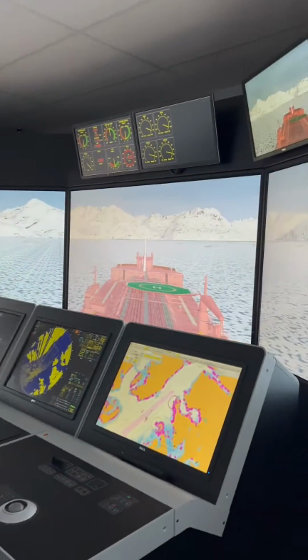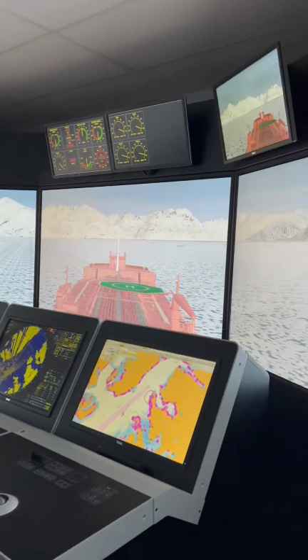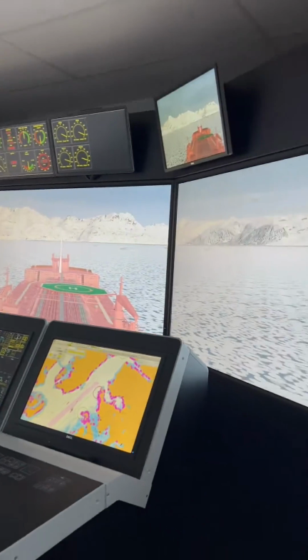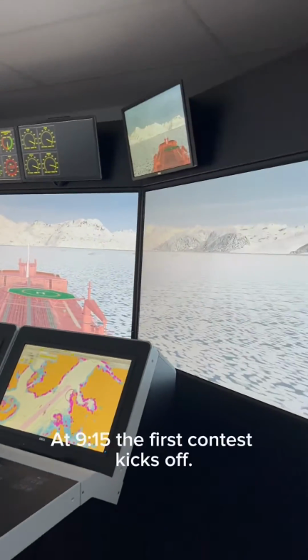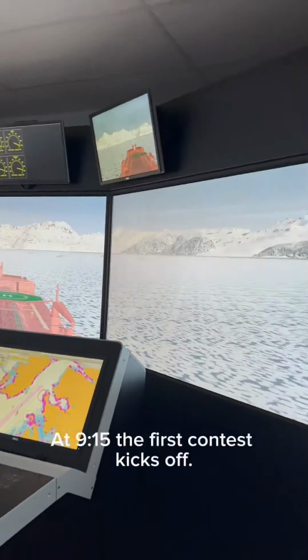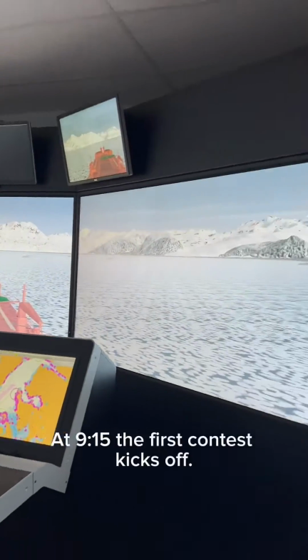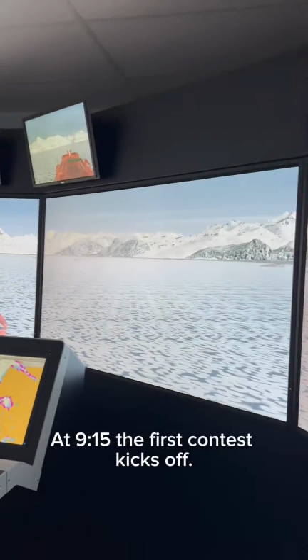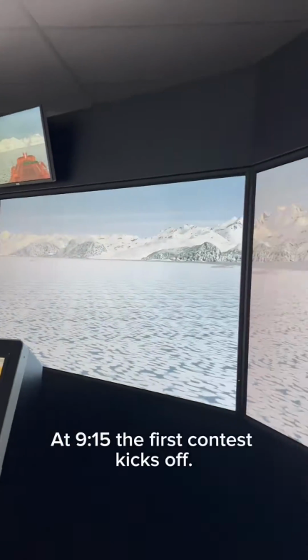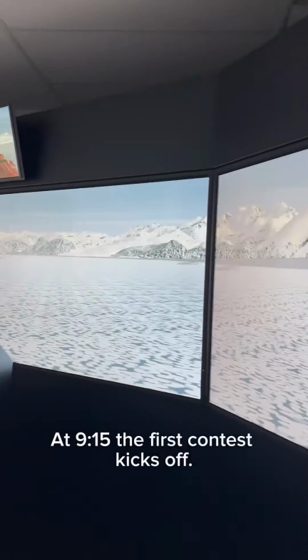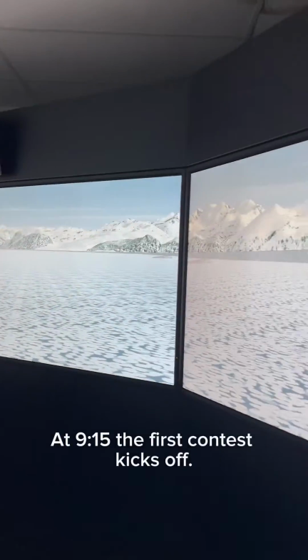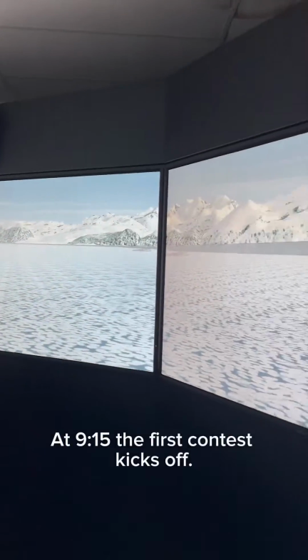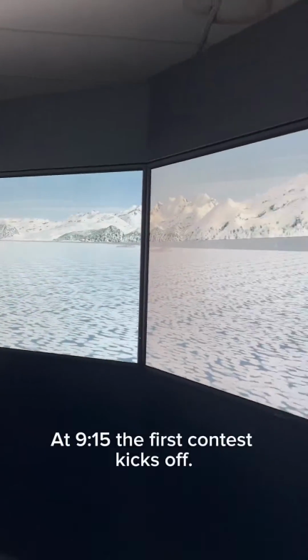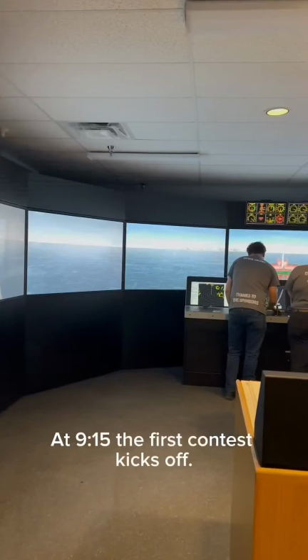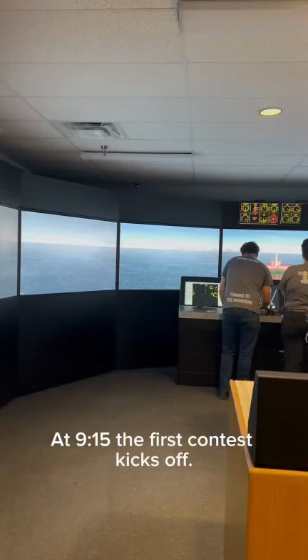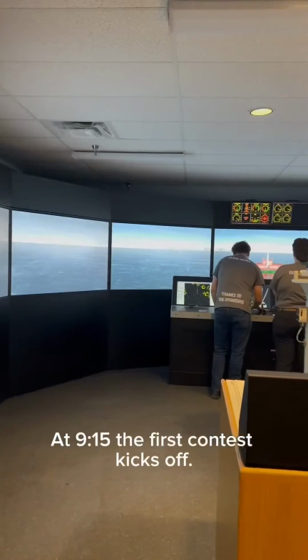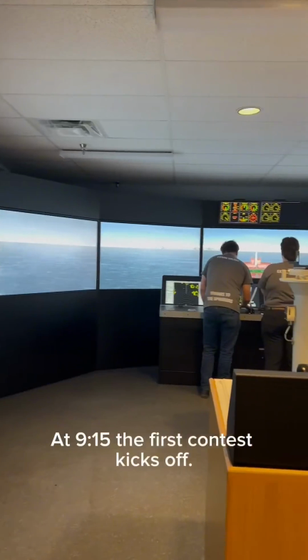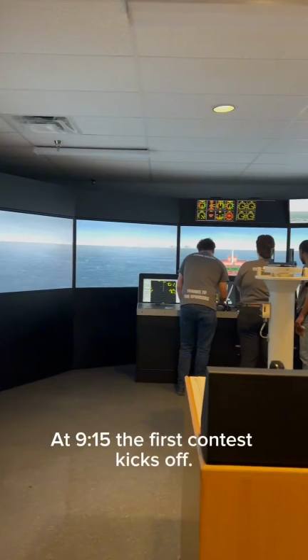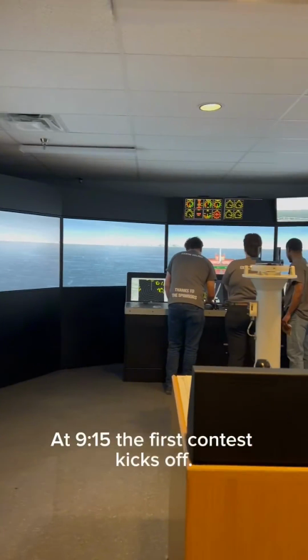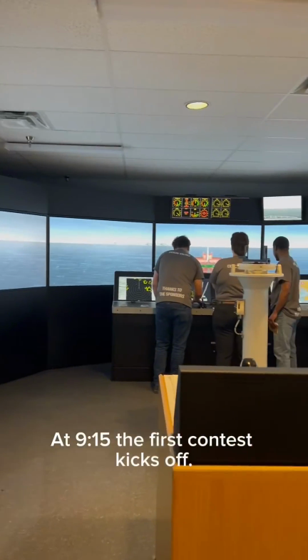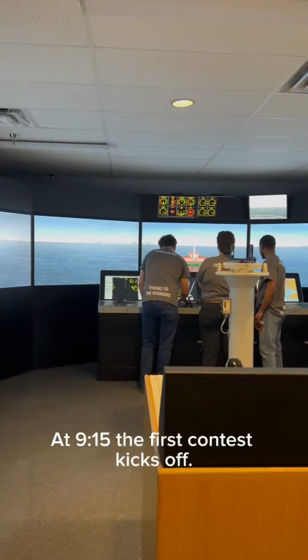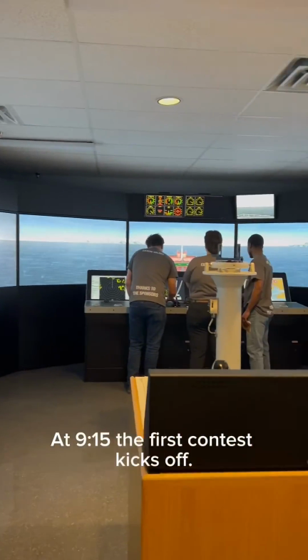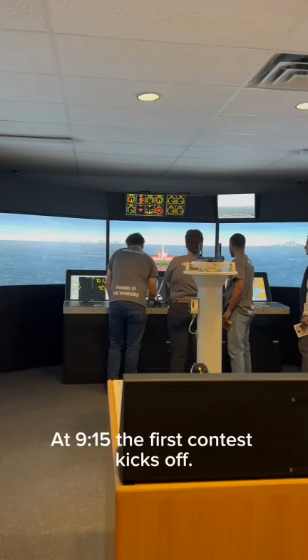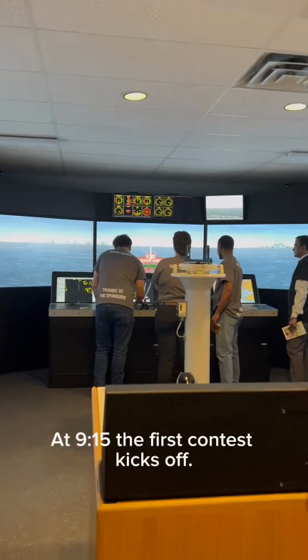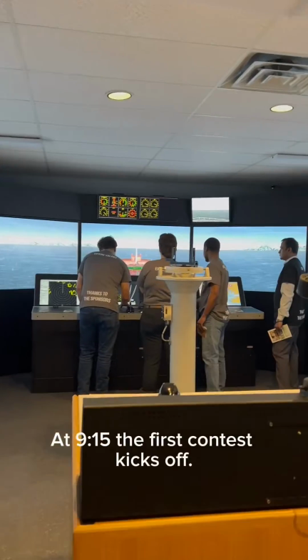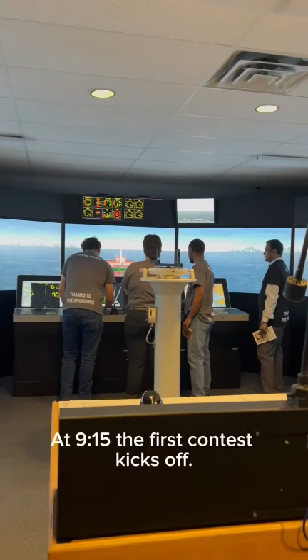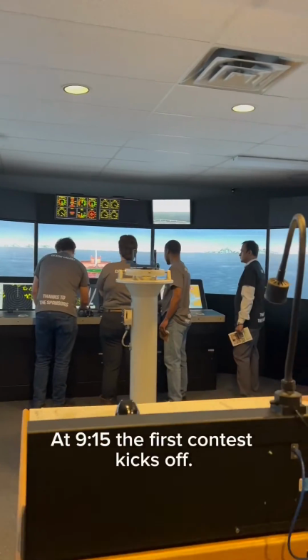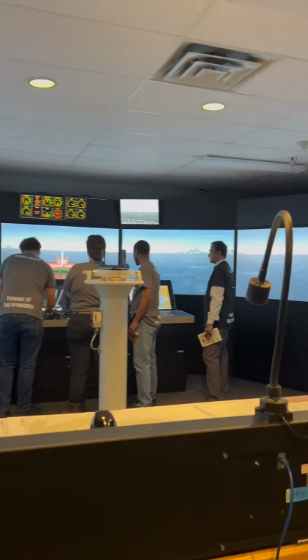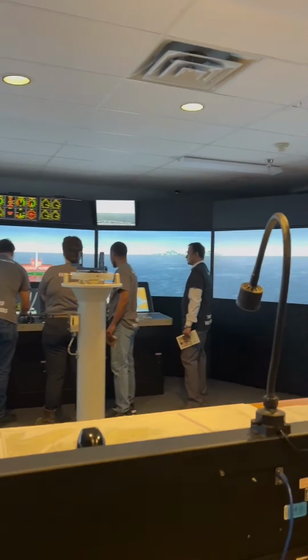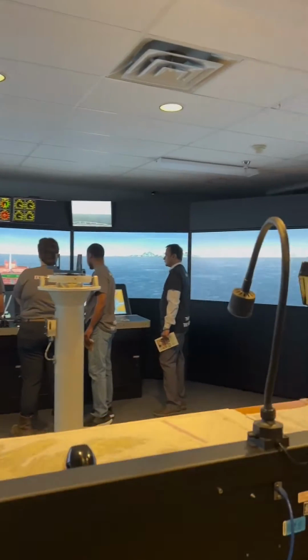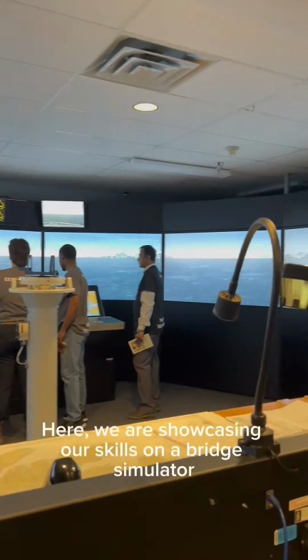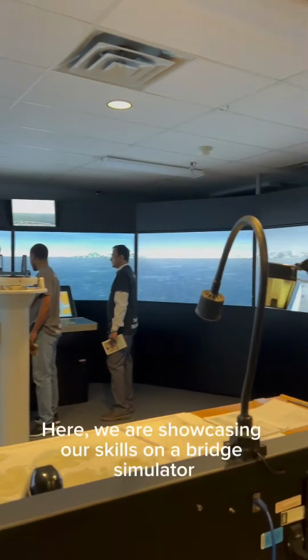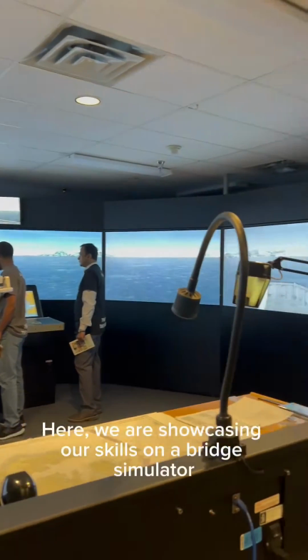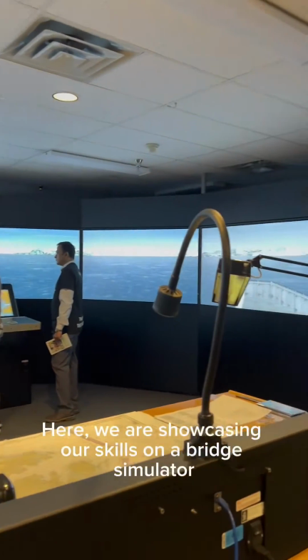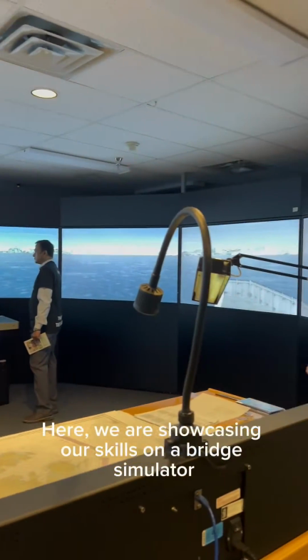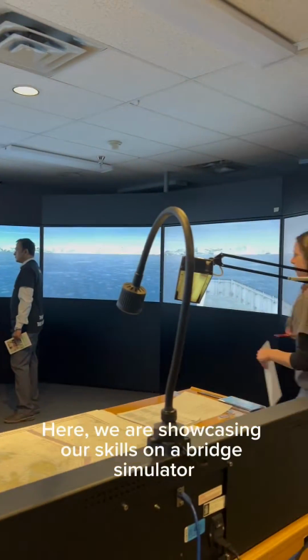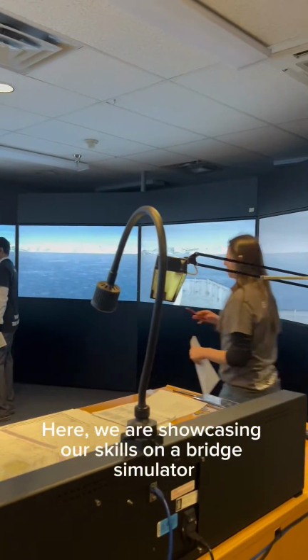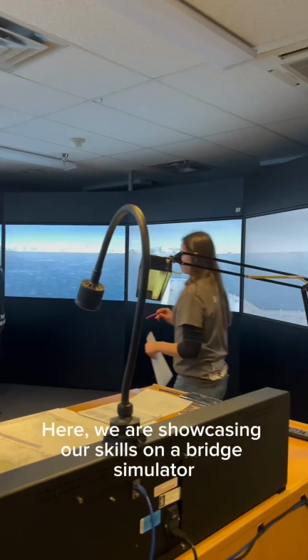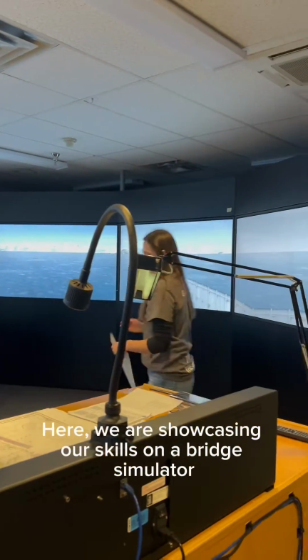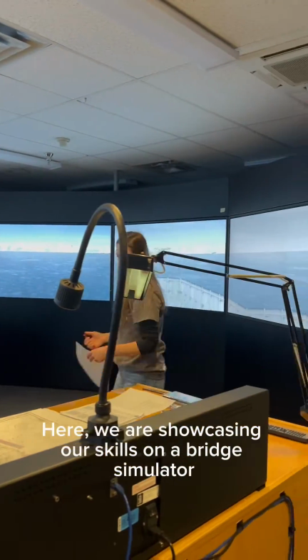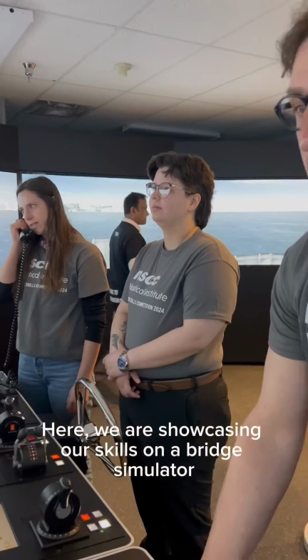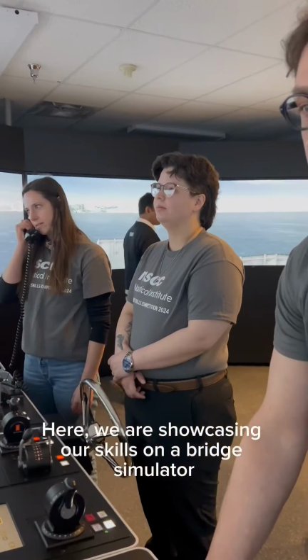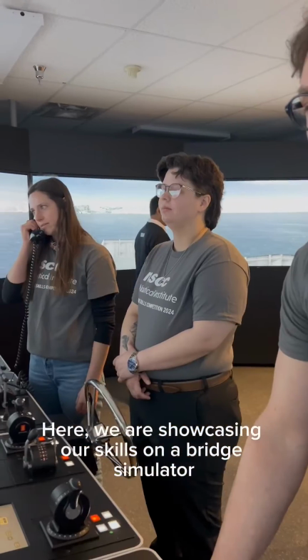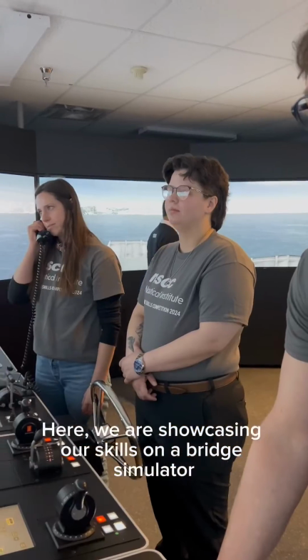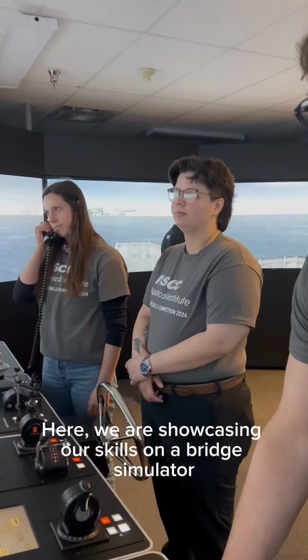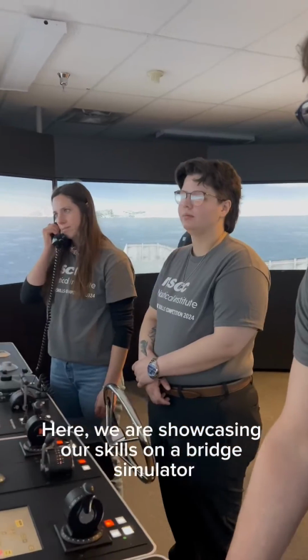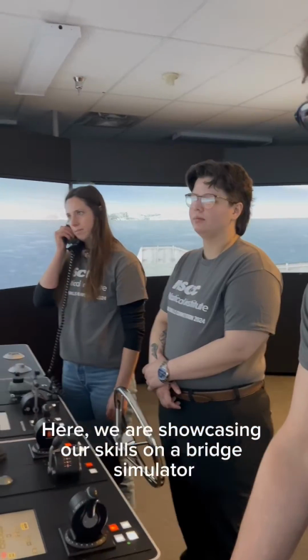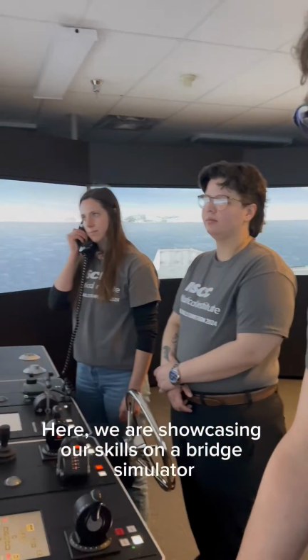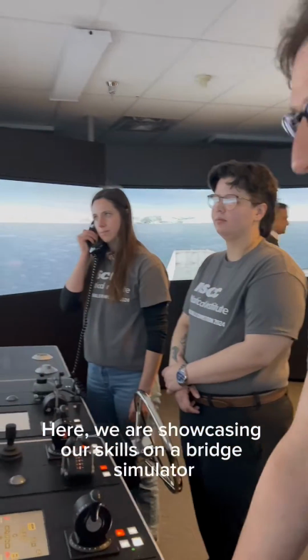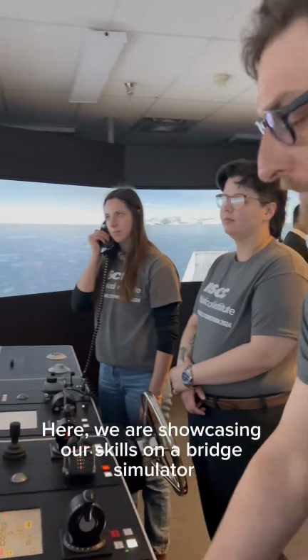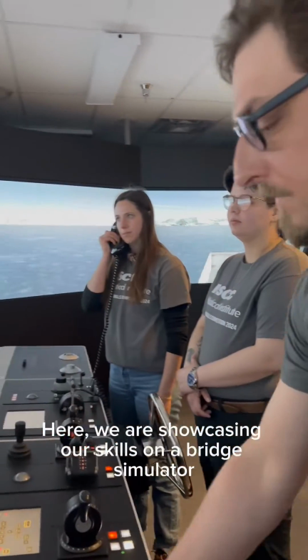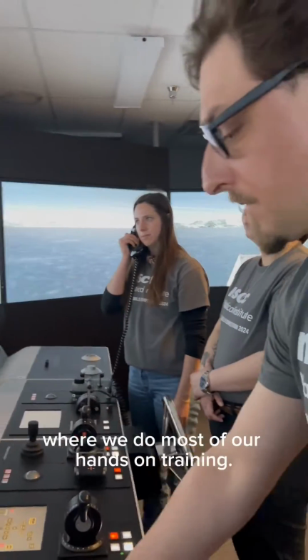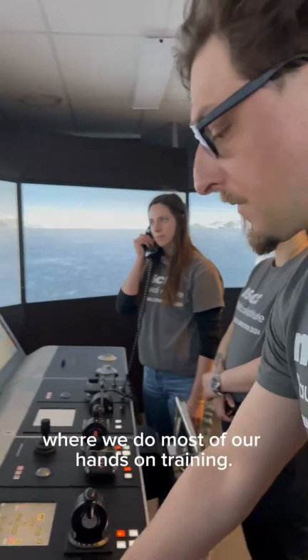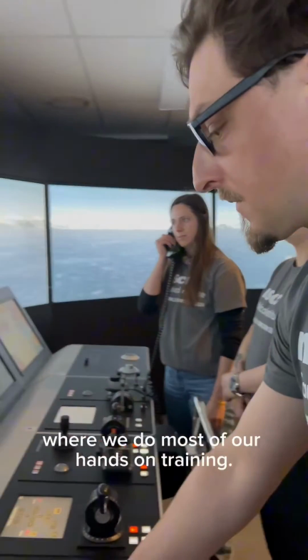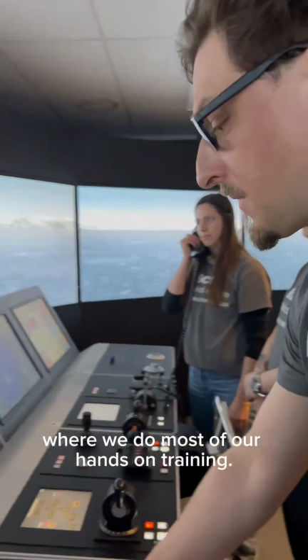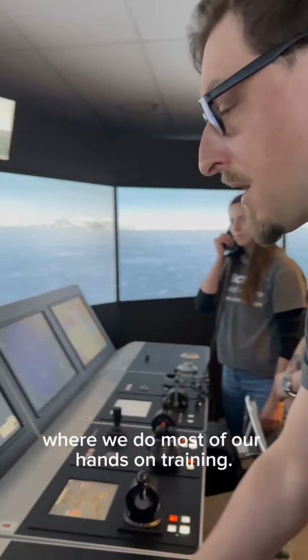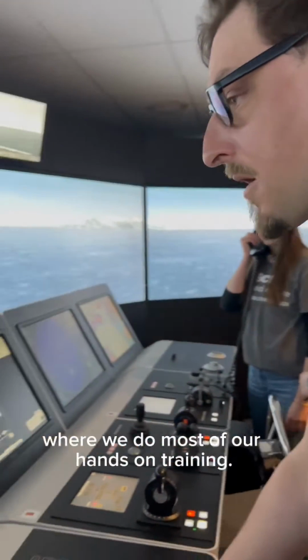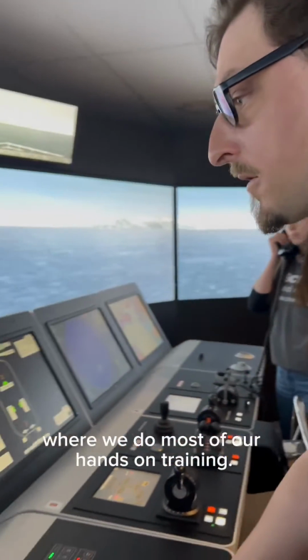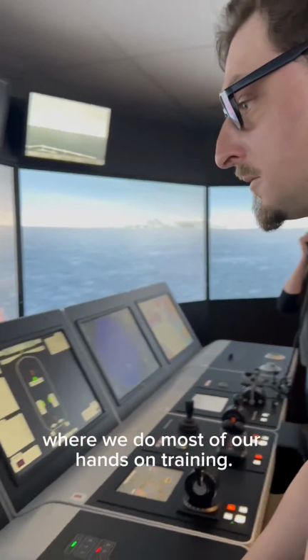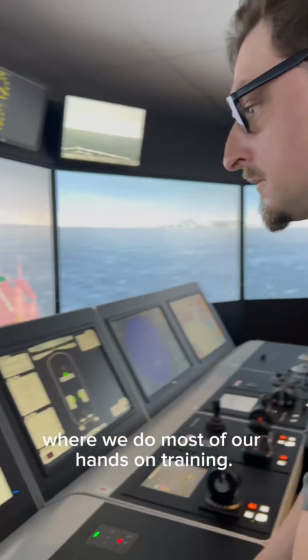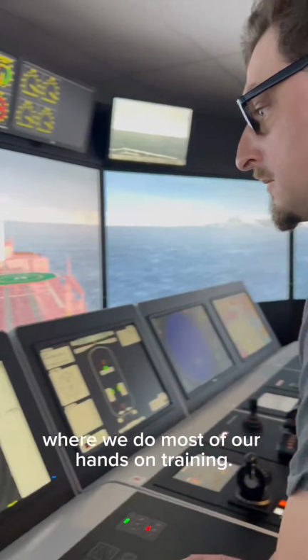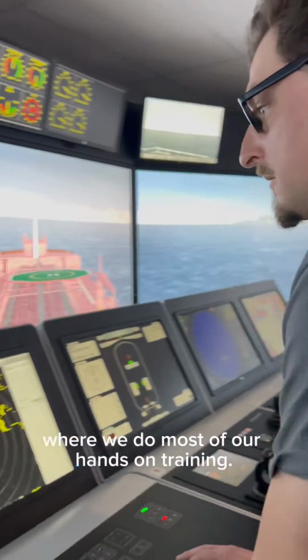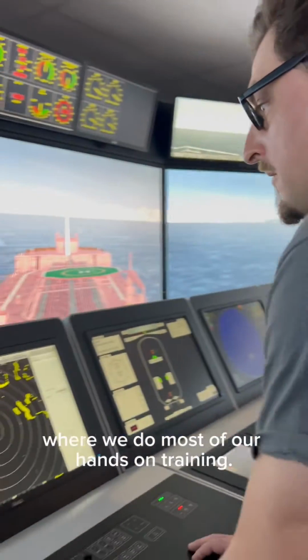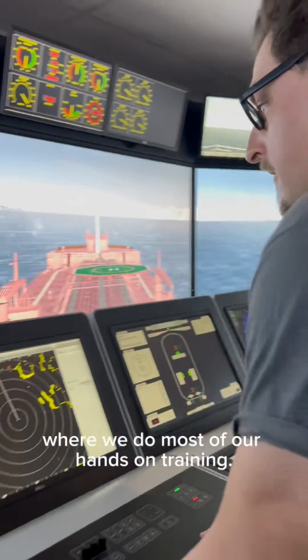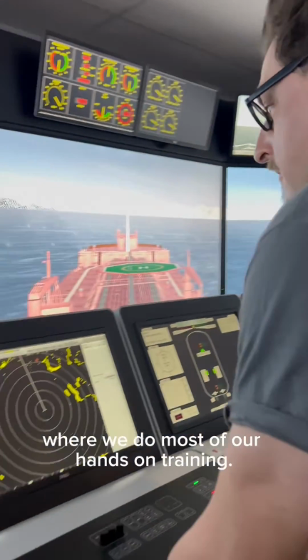At 9:15, the first contest kicks off. Here we are showcasing our skills on a bridge simulator, where we do most of our hands-on training.